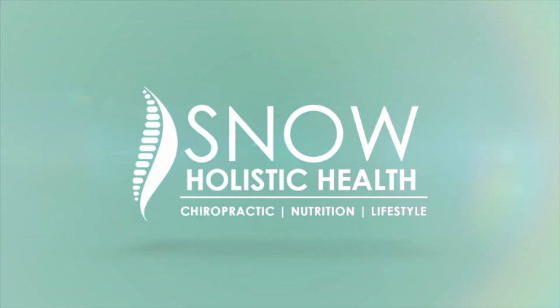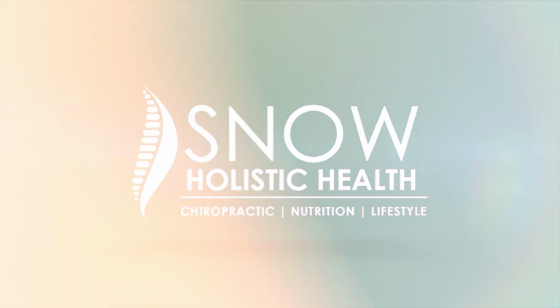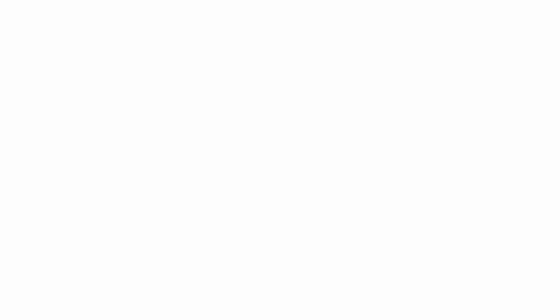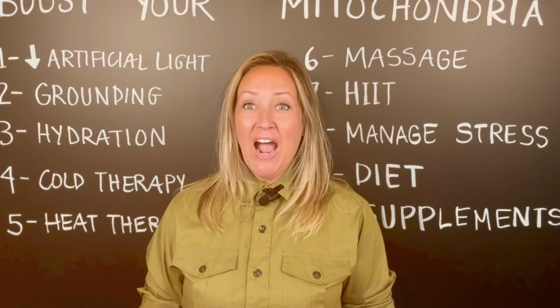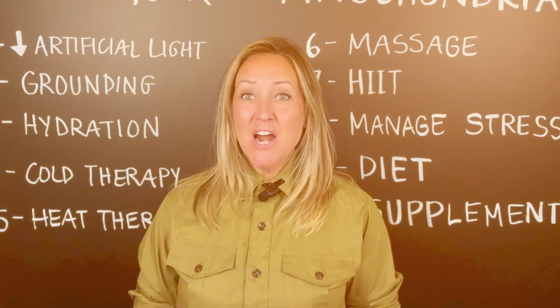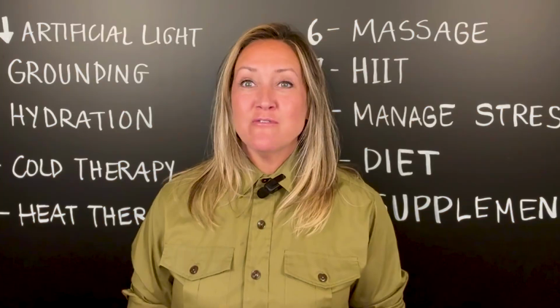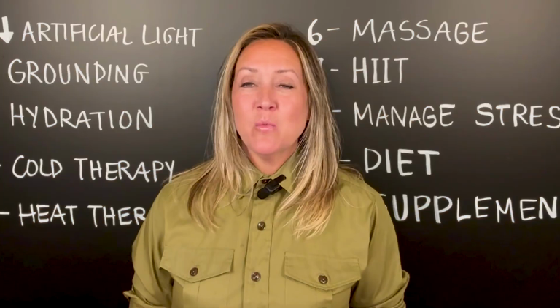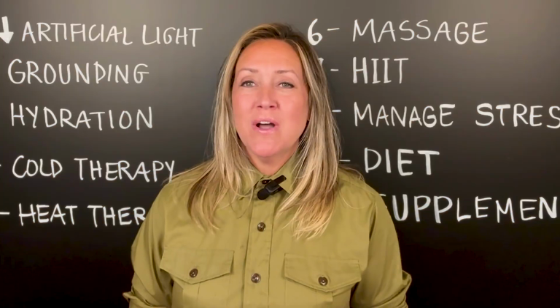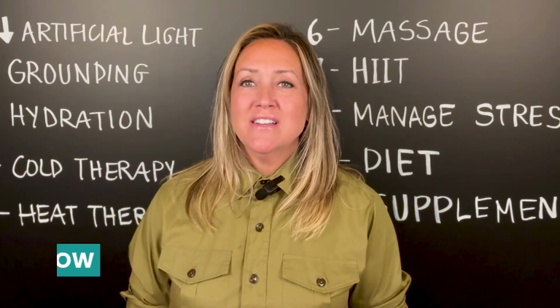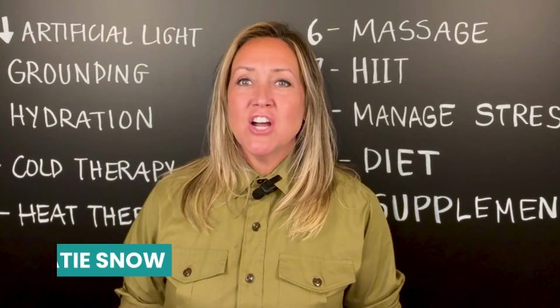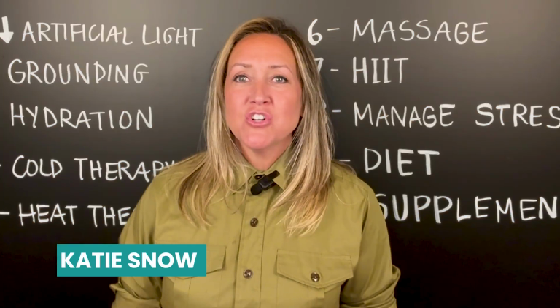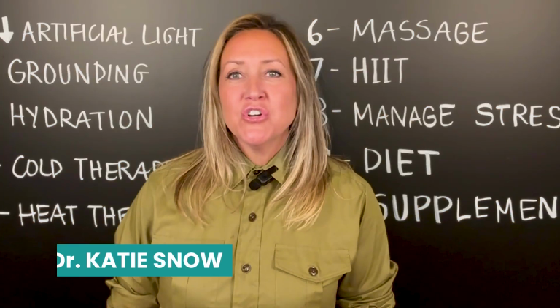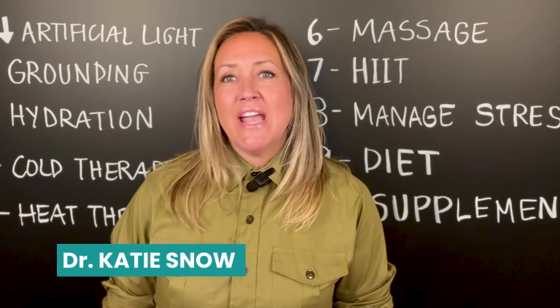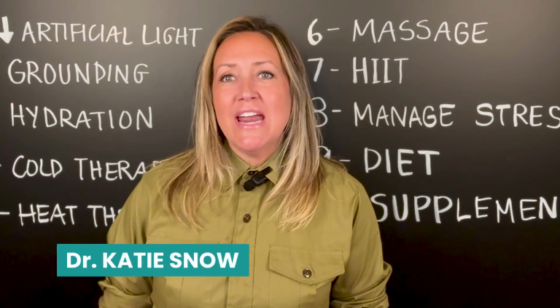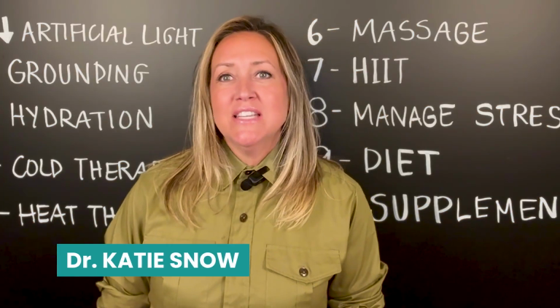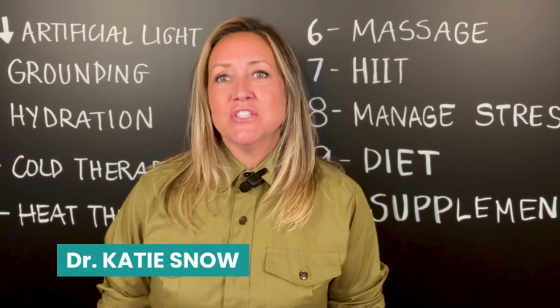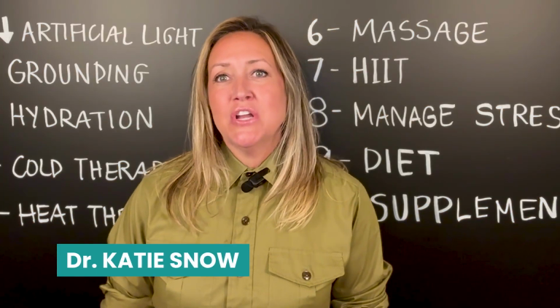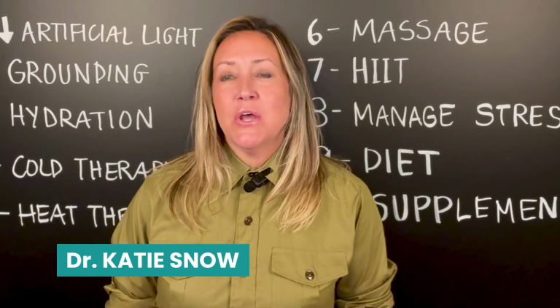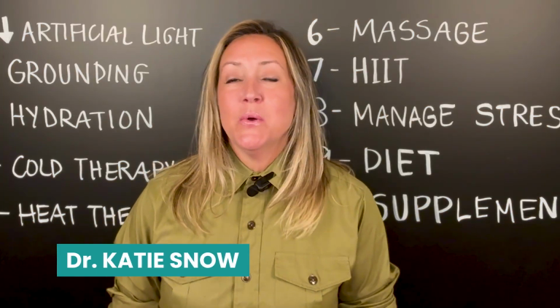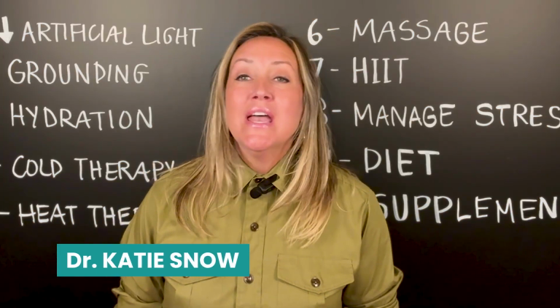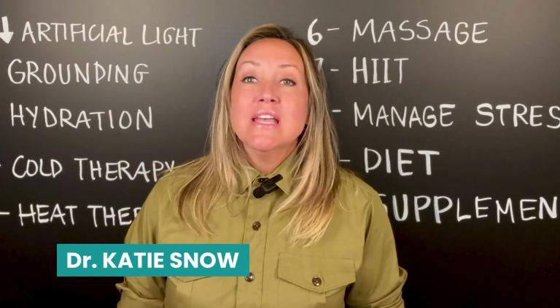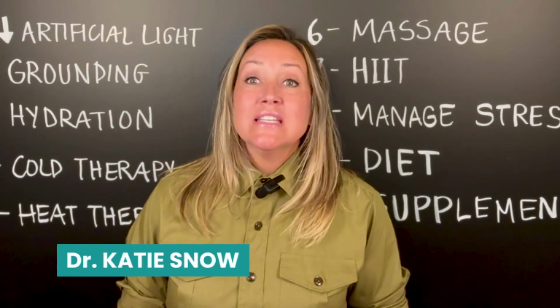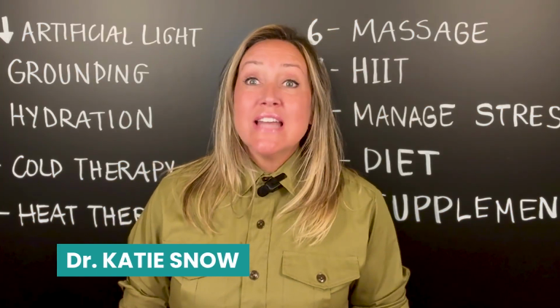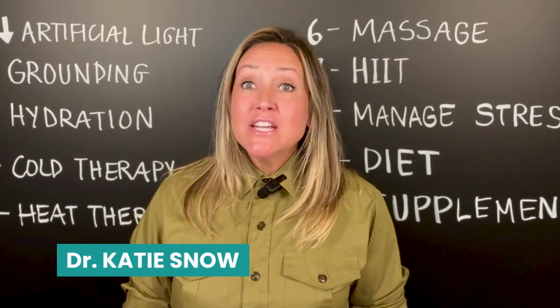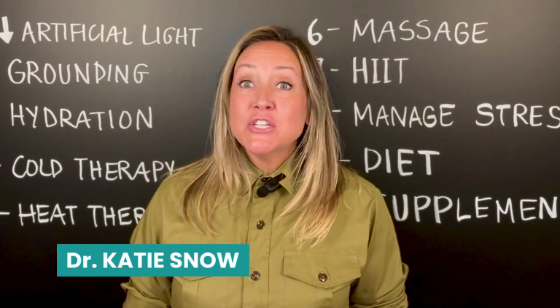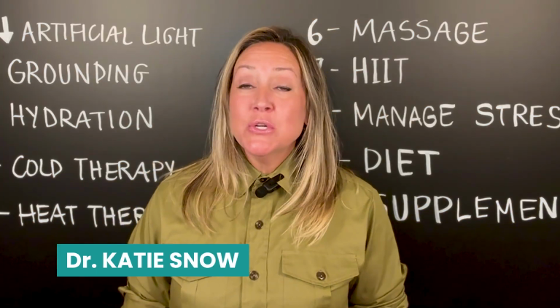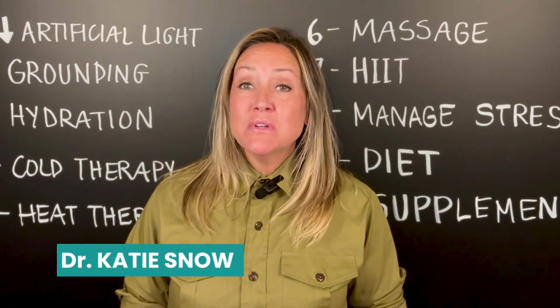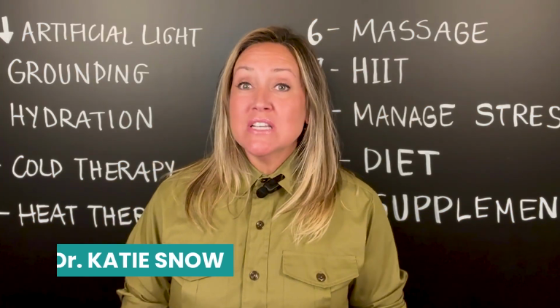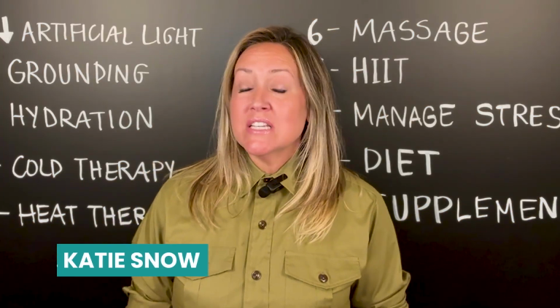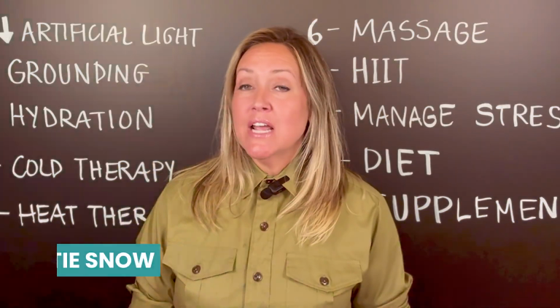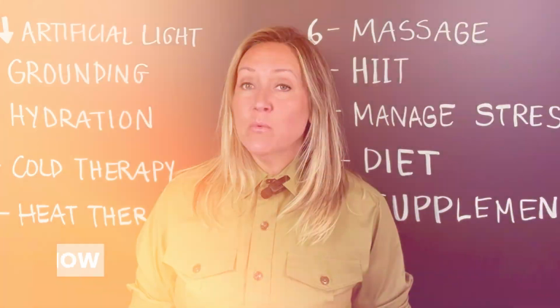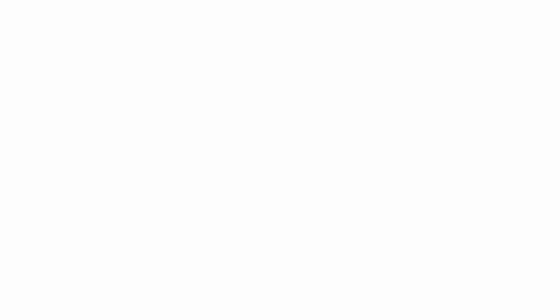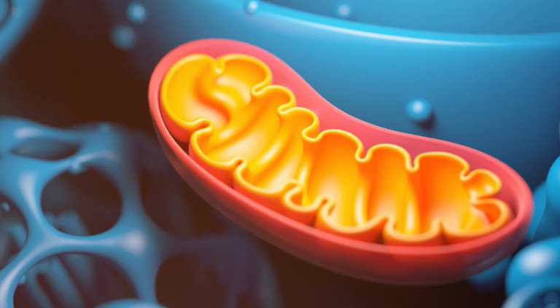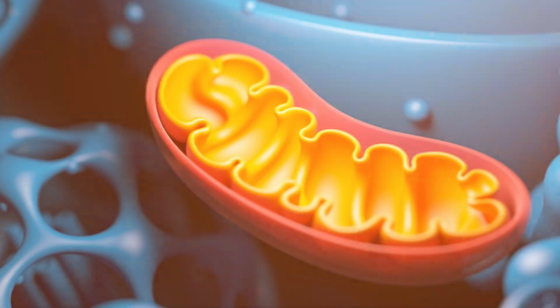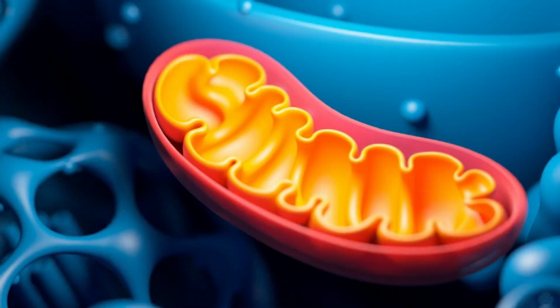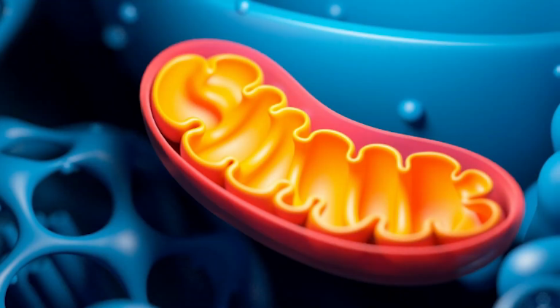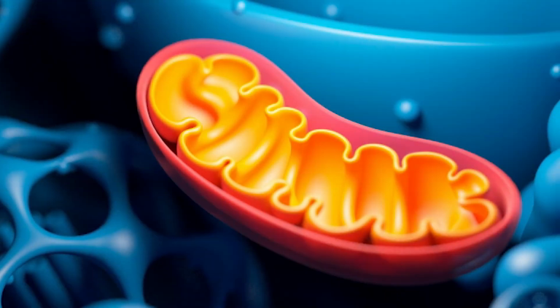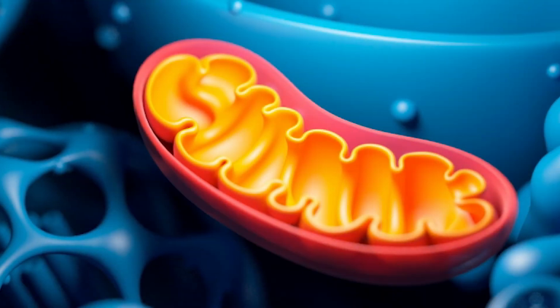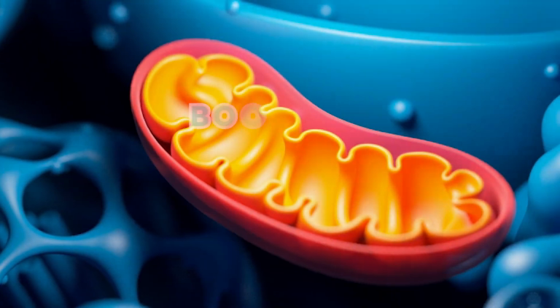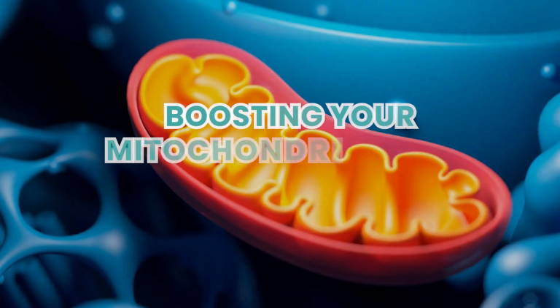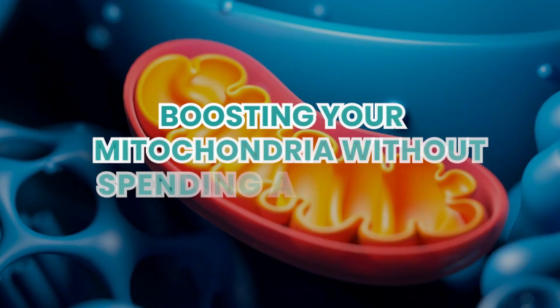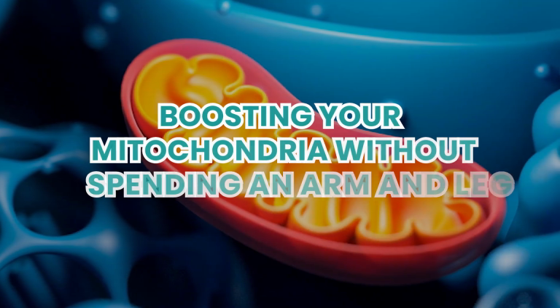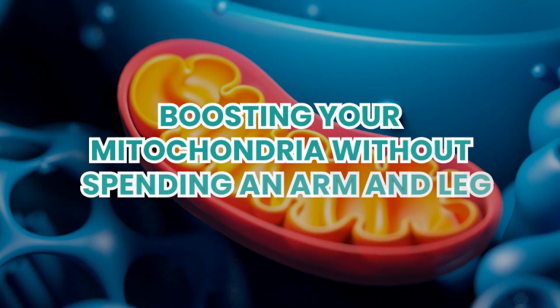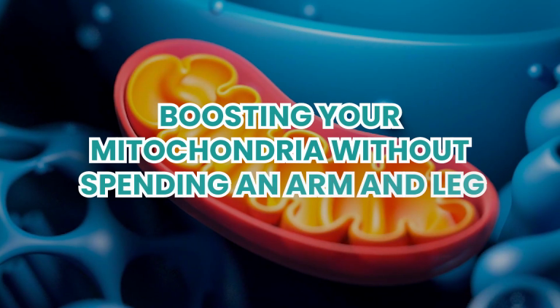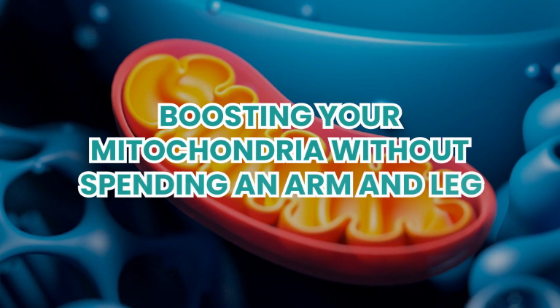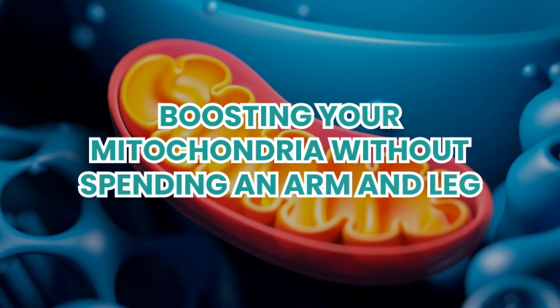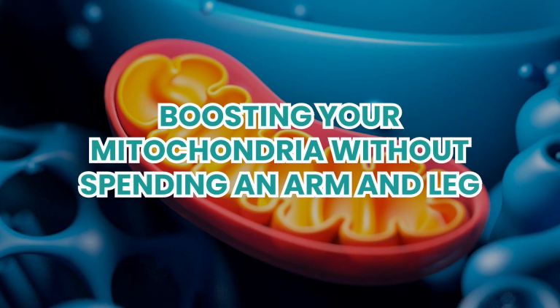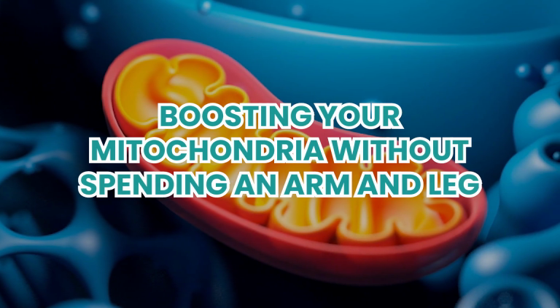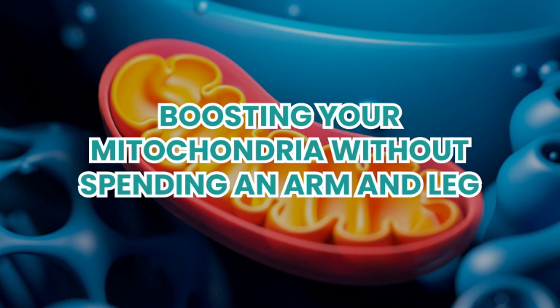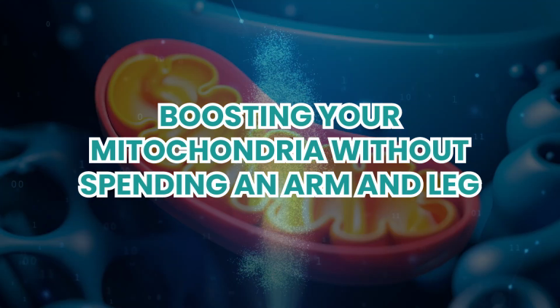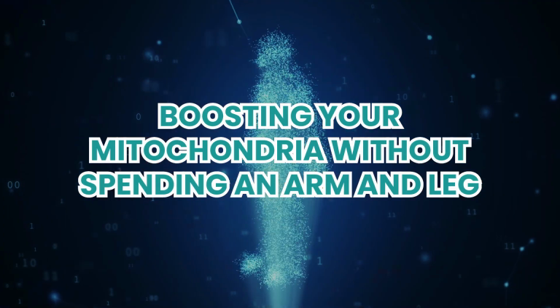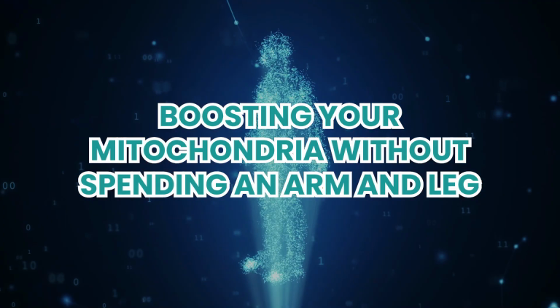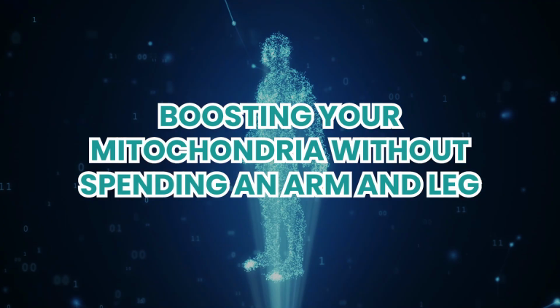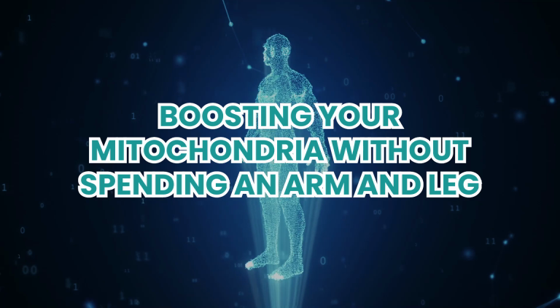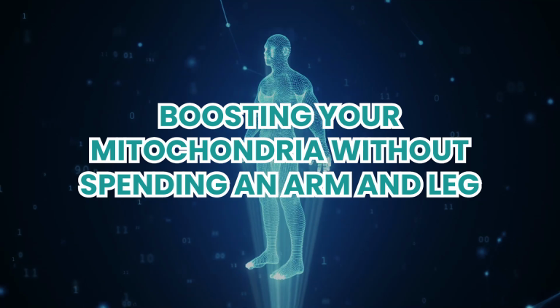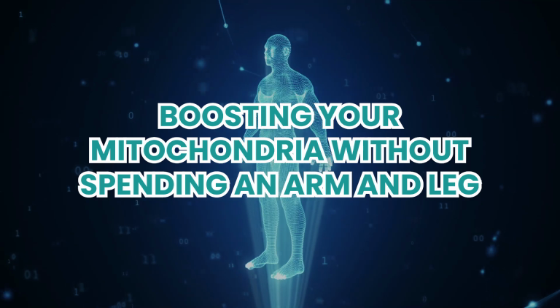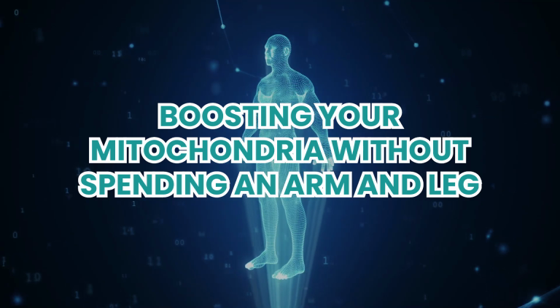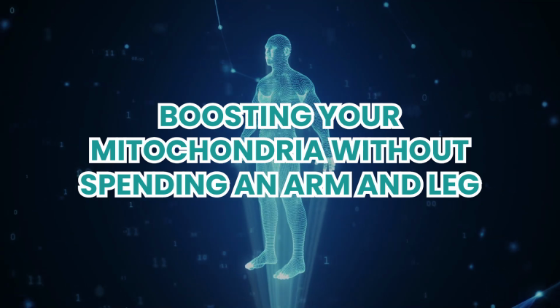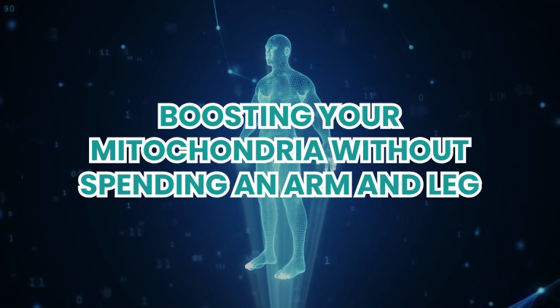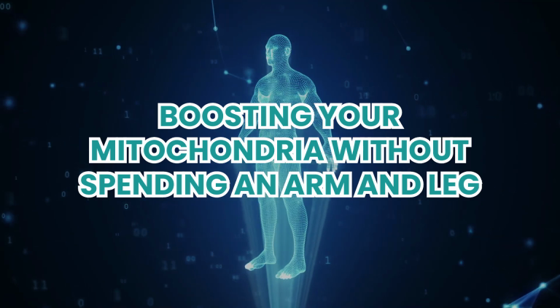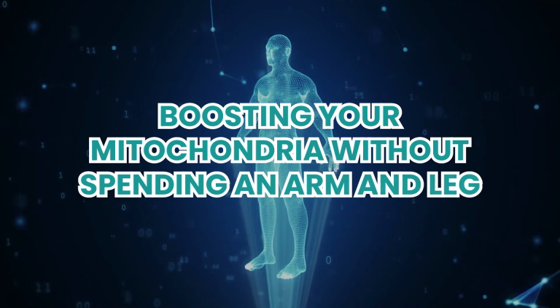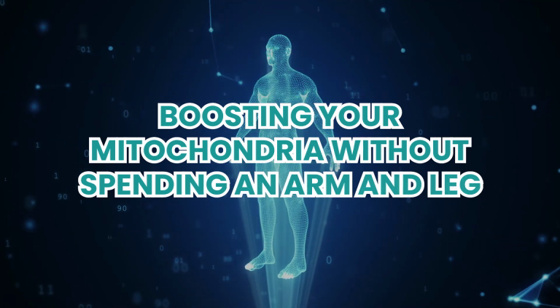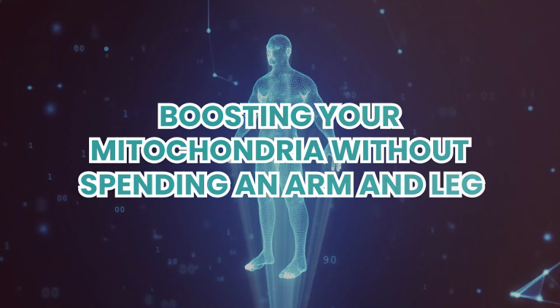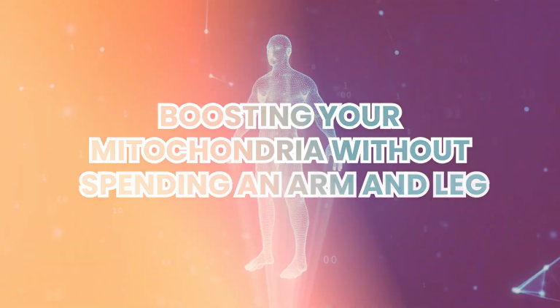Hi everyone, Dr. Katie Snow. Stay tuned because today we're going to talk about boosting your mitochondria without spending an arm and a leg.